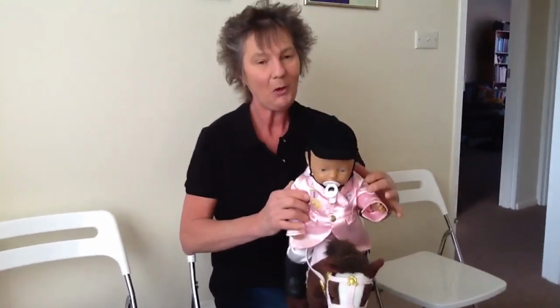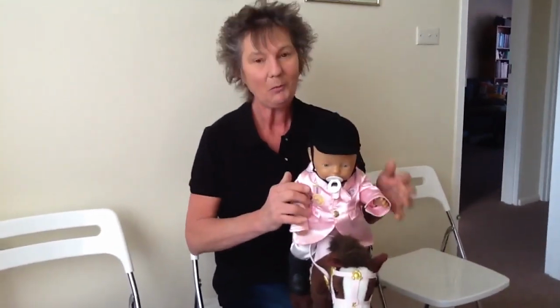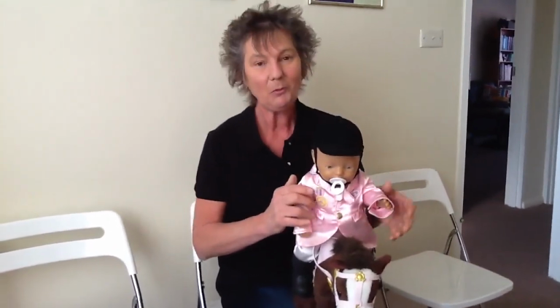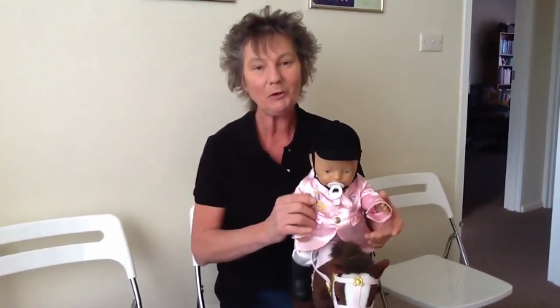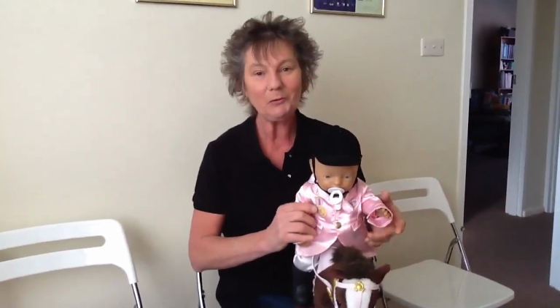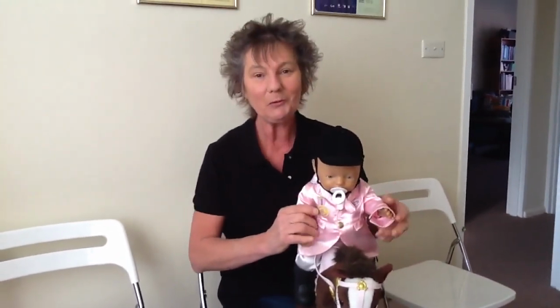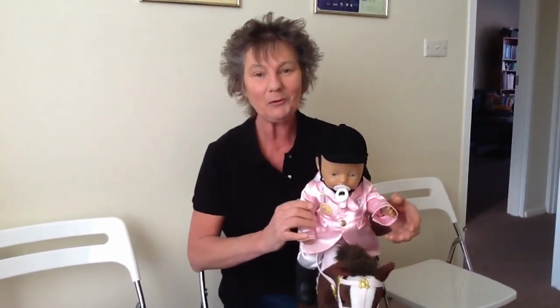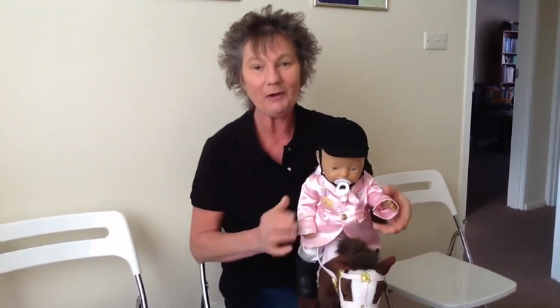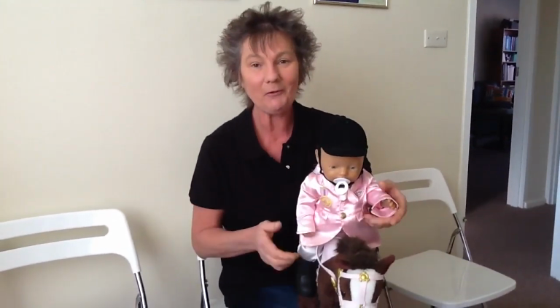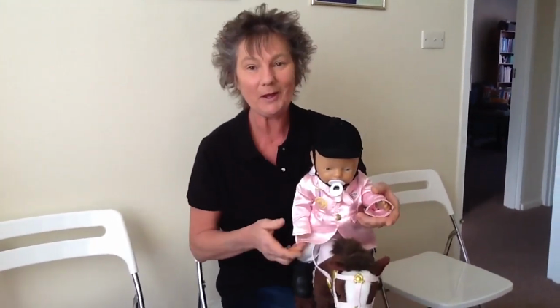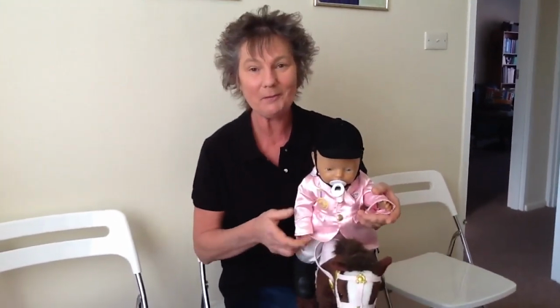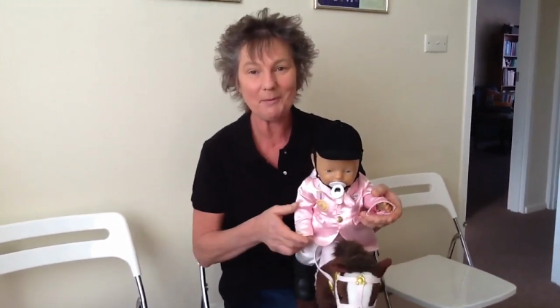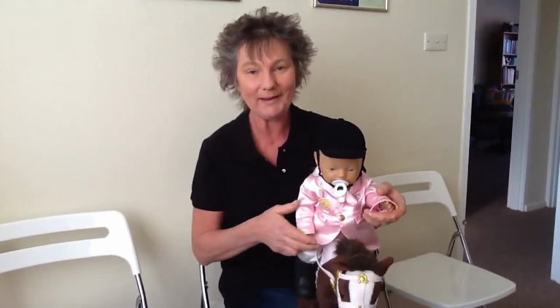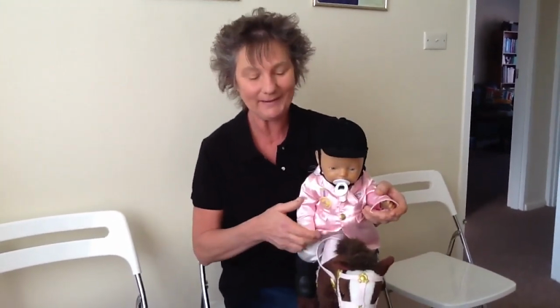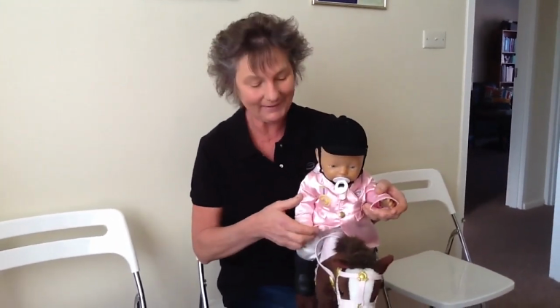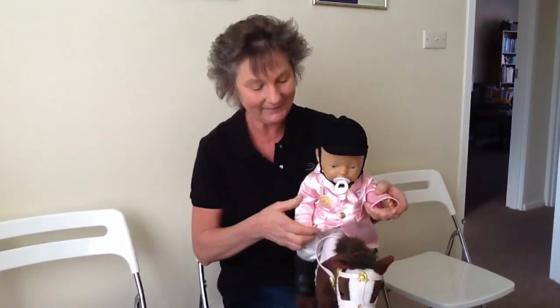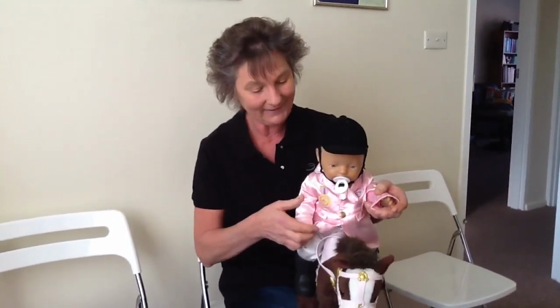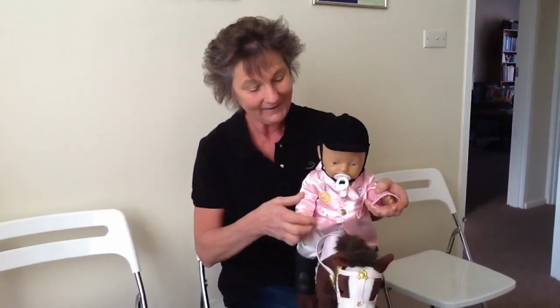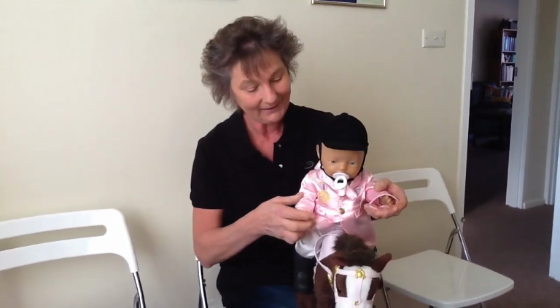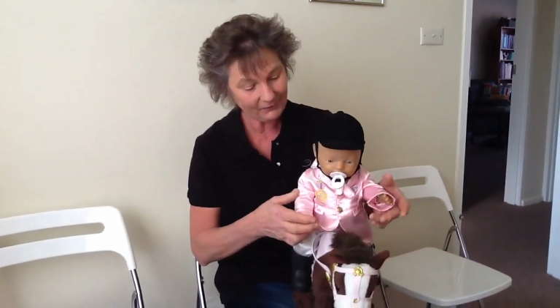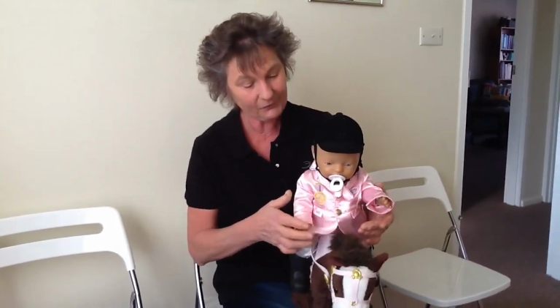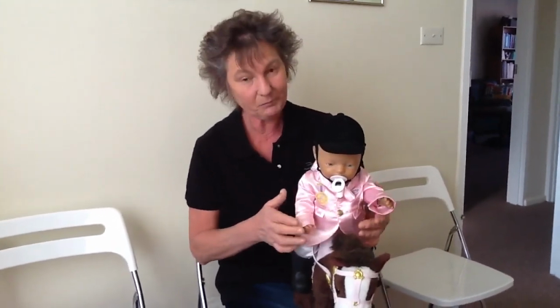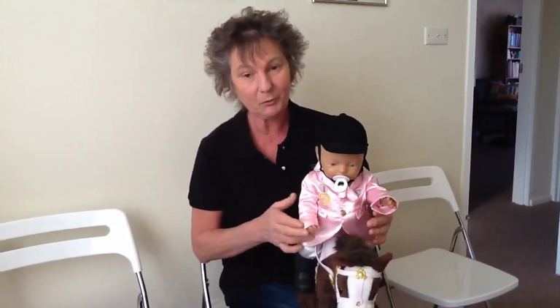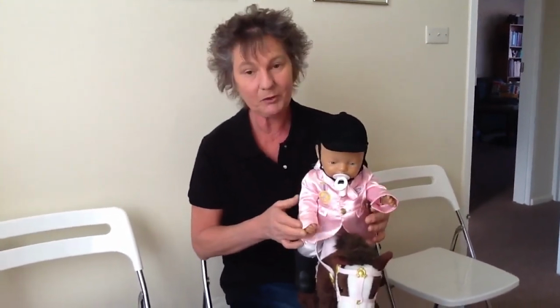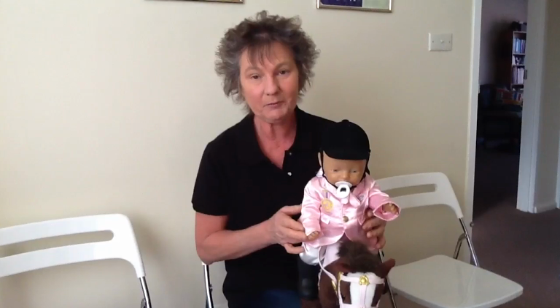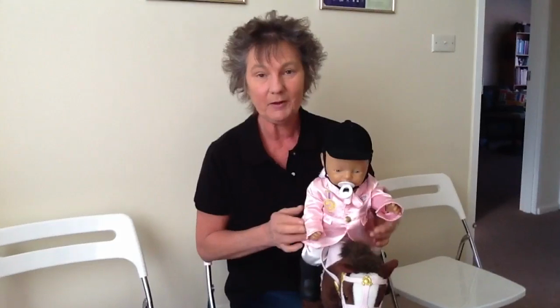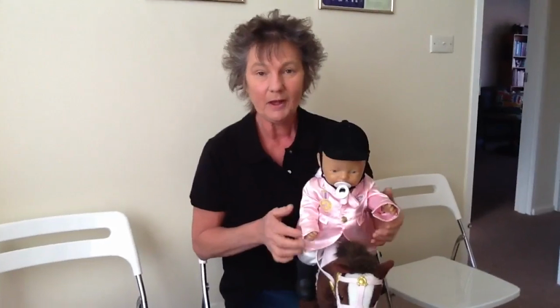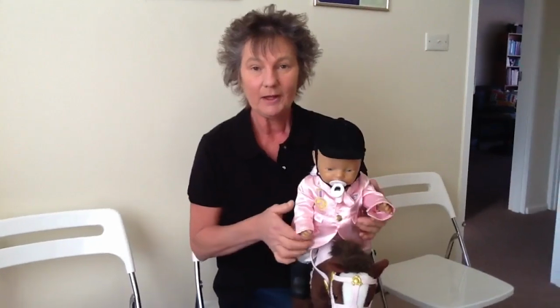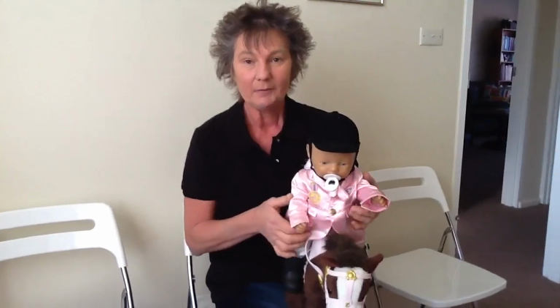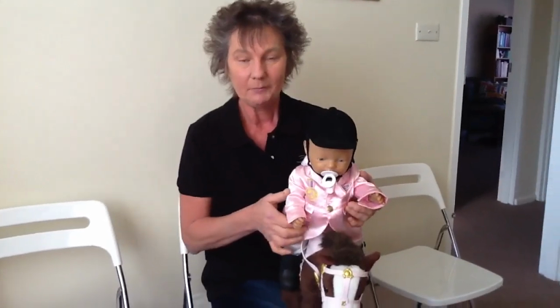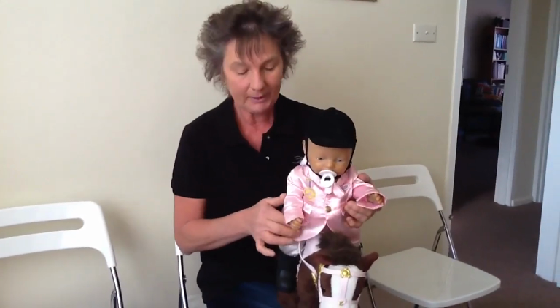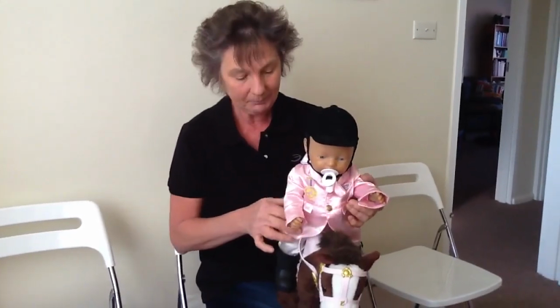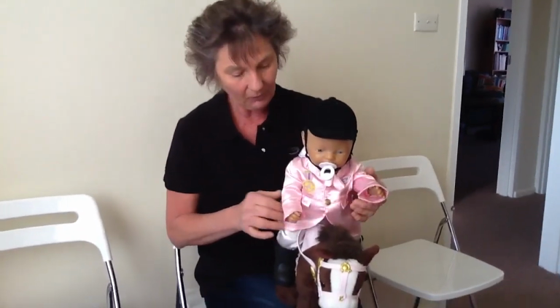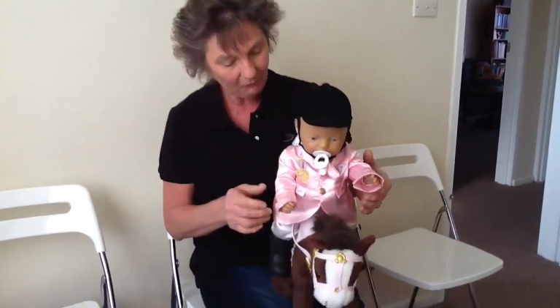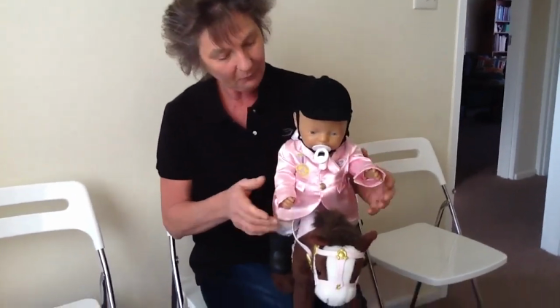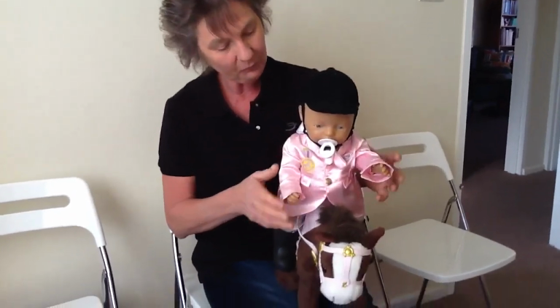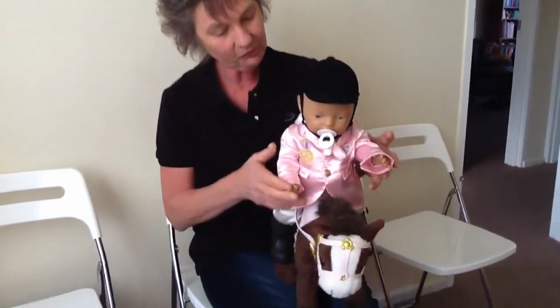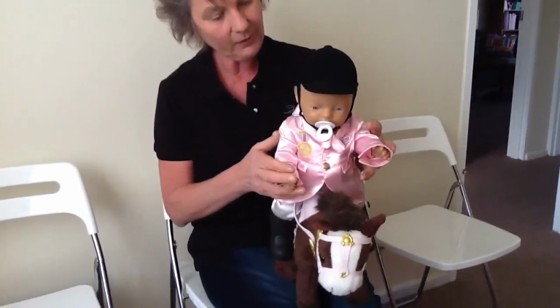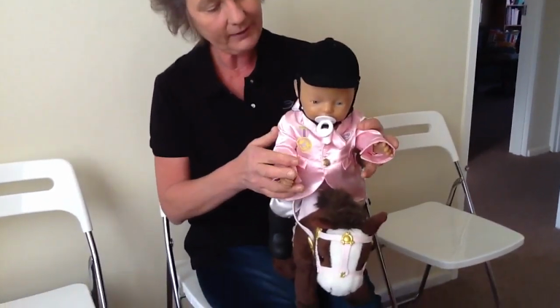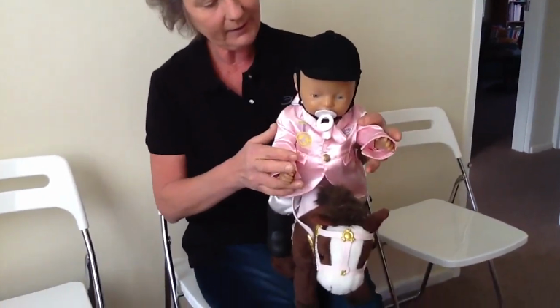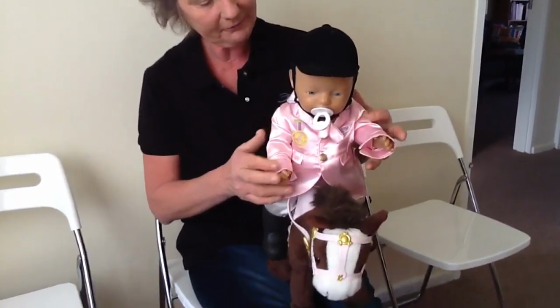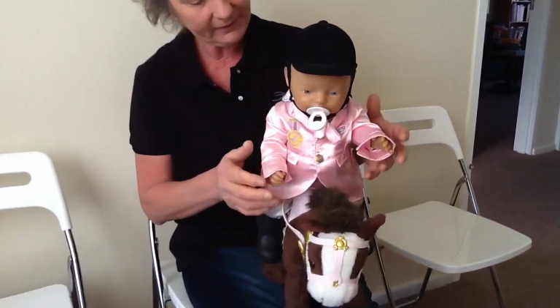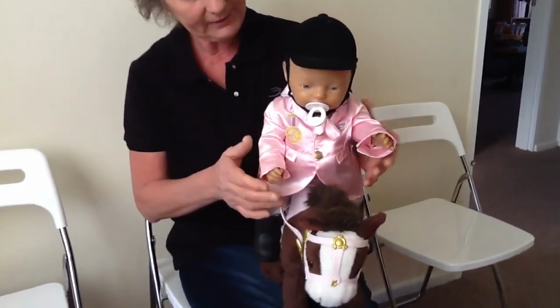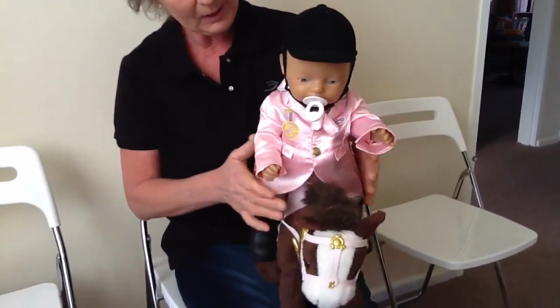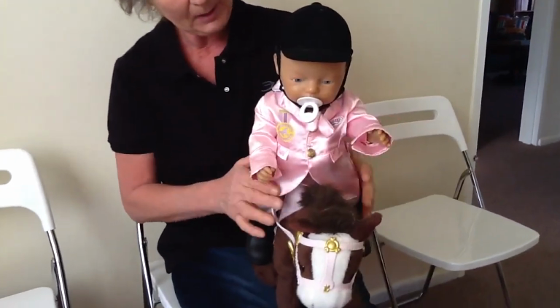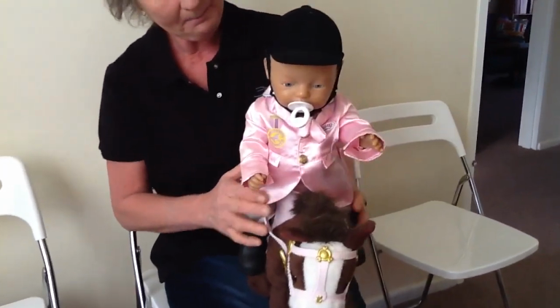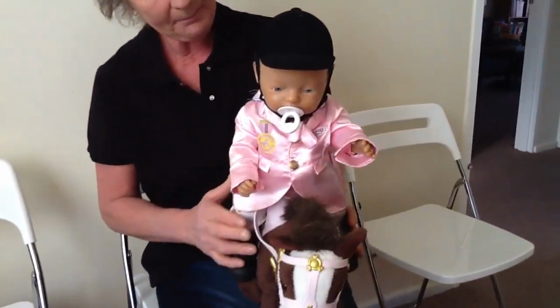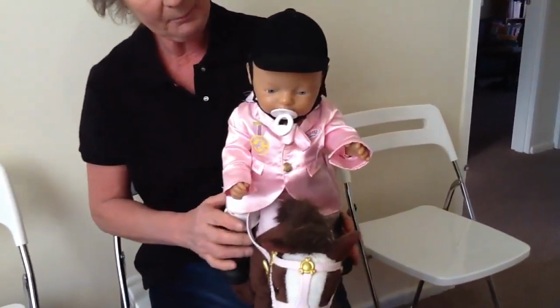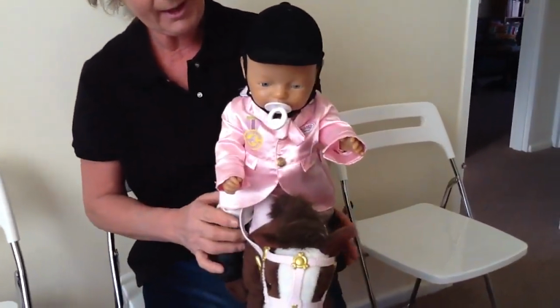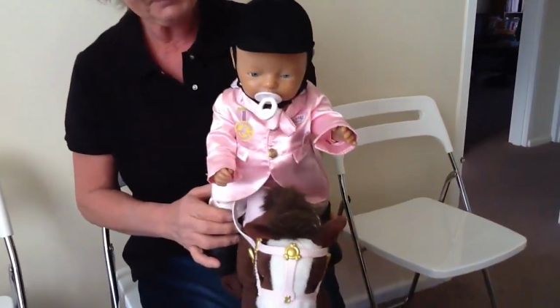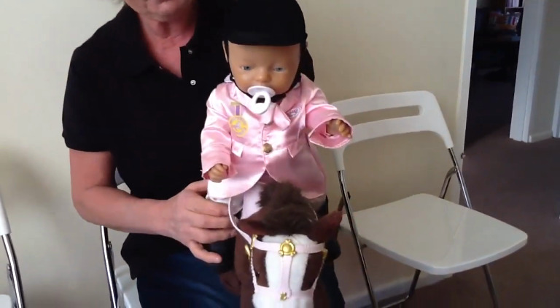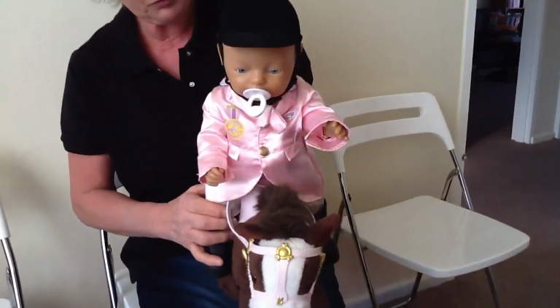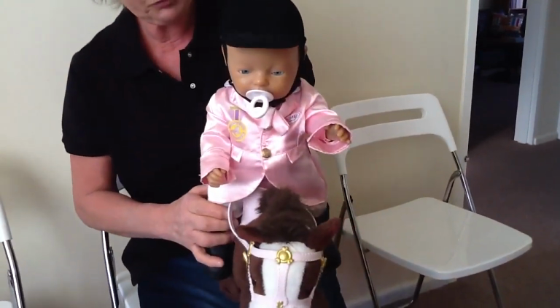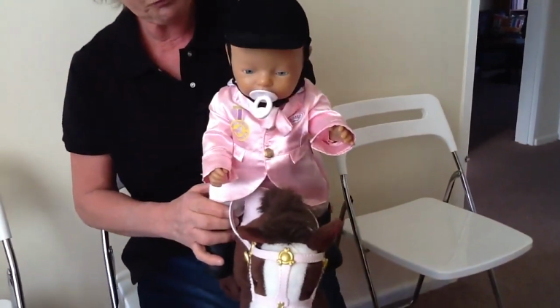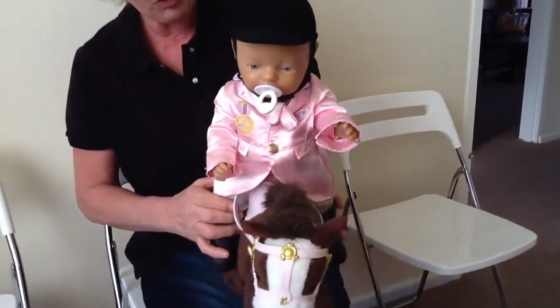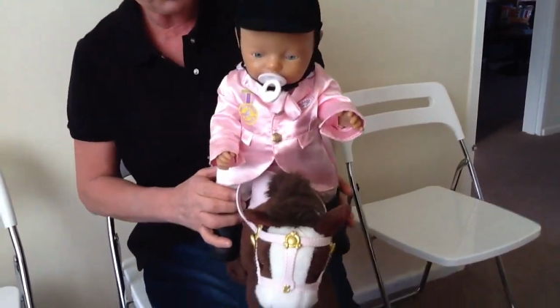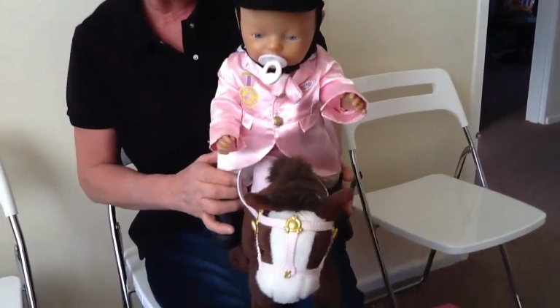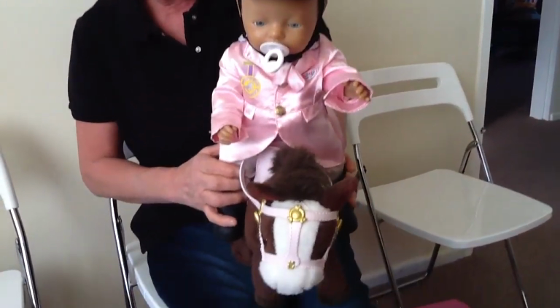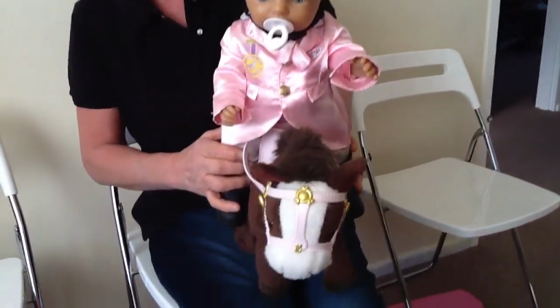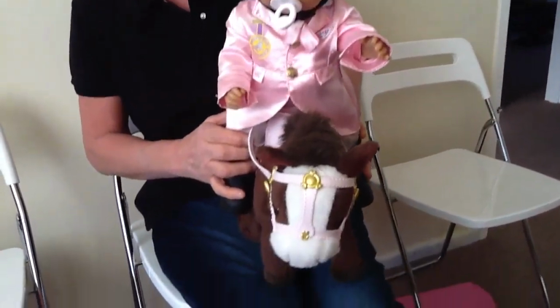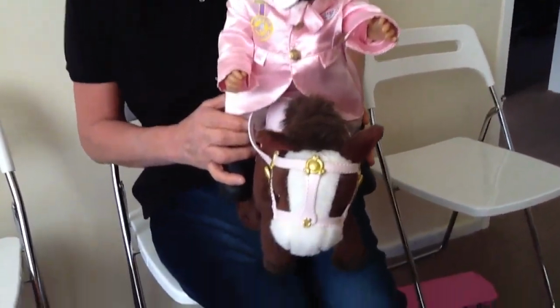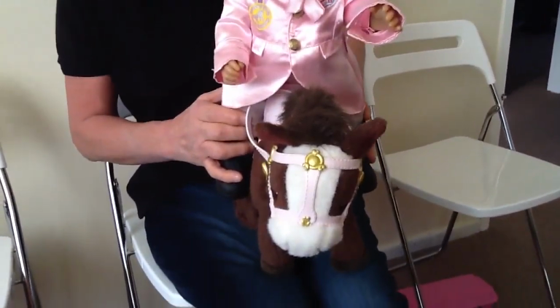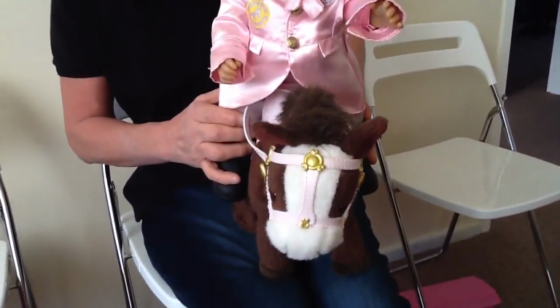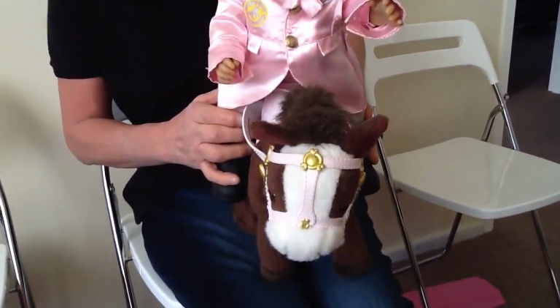Morning all, here I am back again. Now this morning, people, I've bought you a lovely Baby Born riding doll.